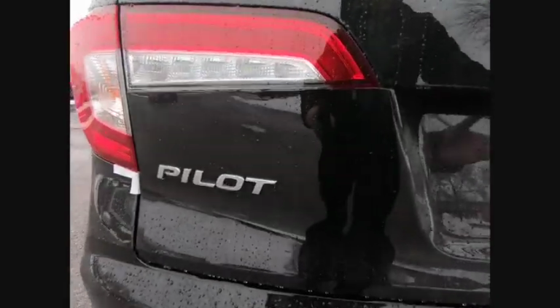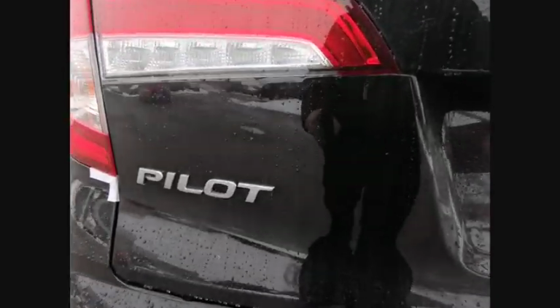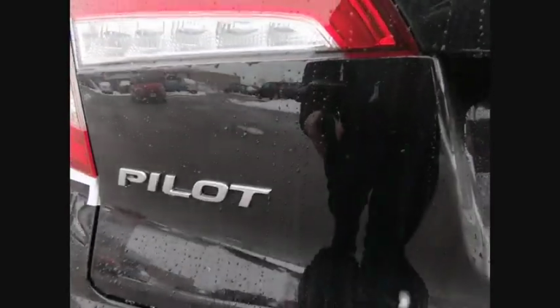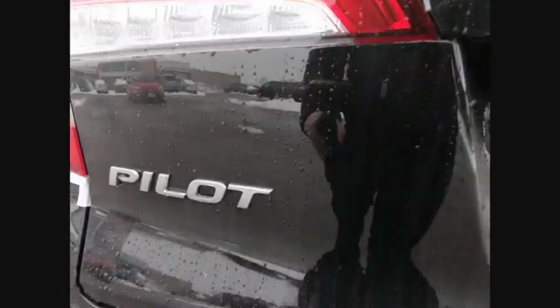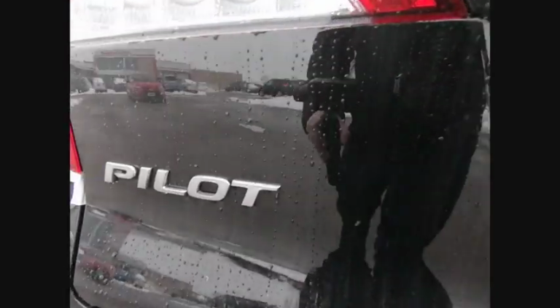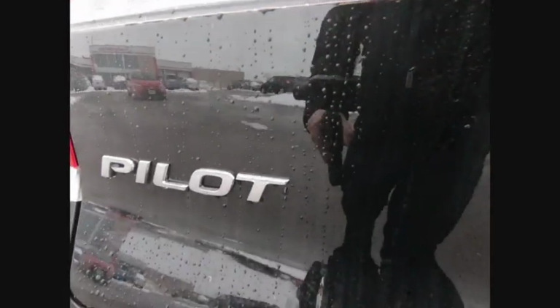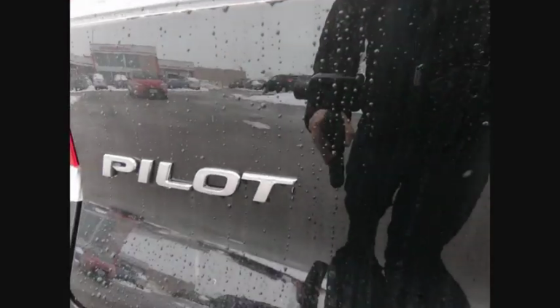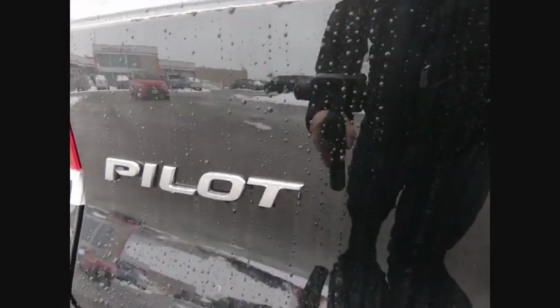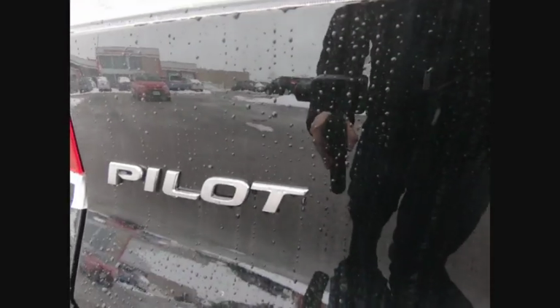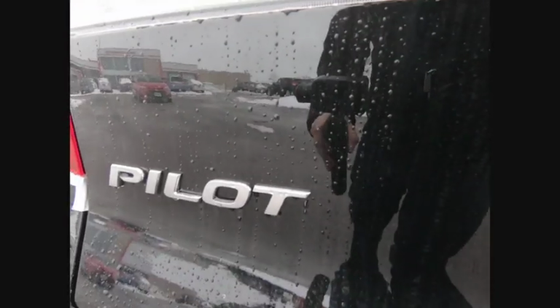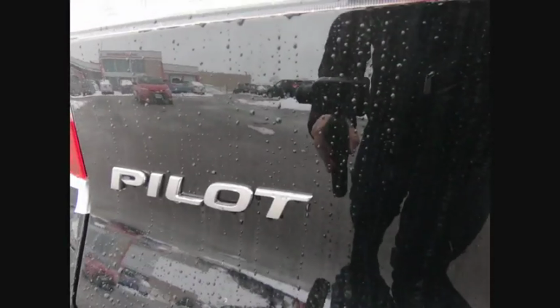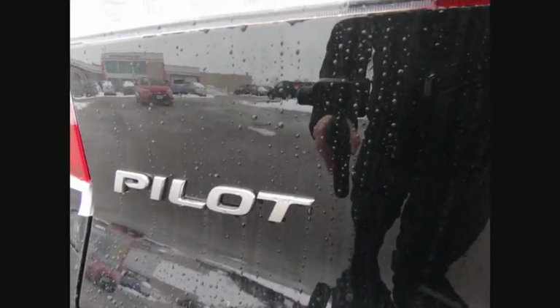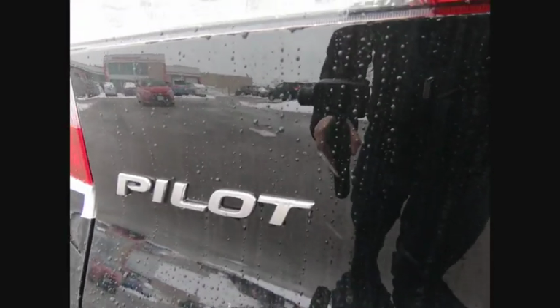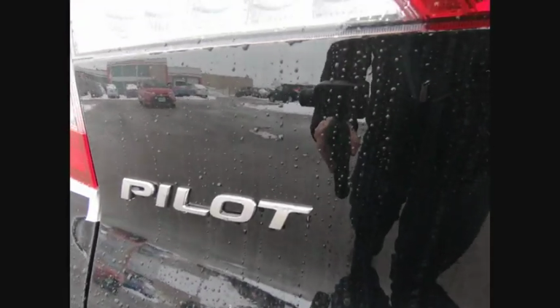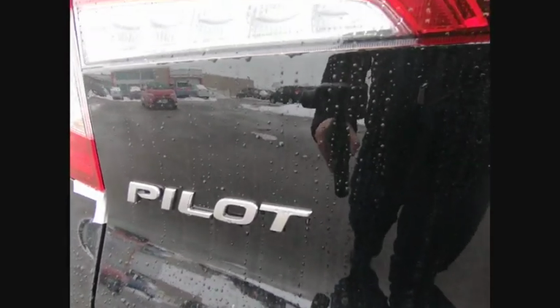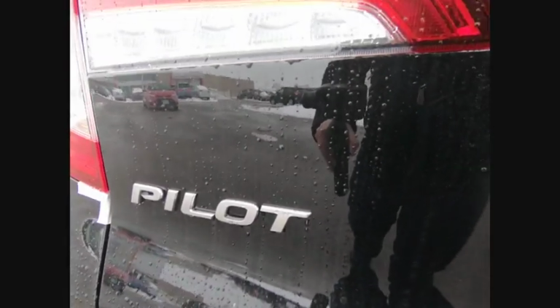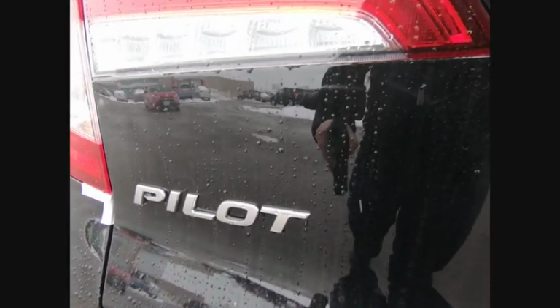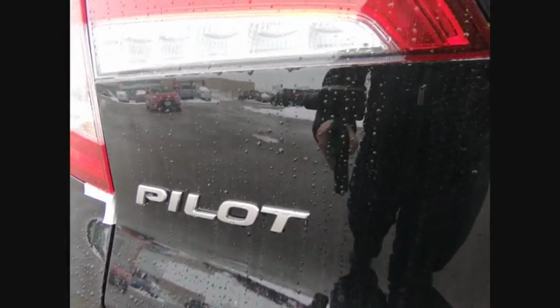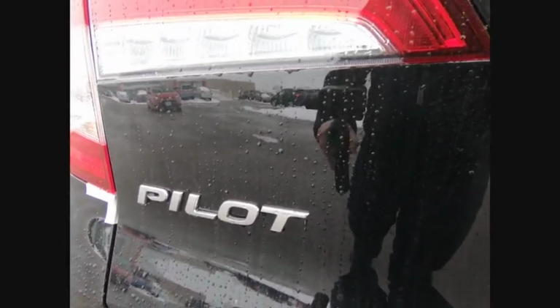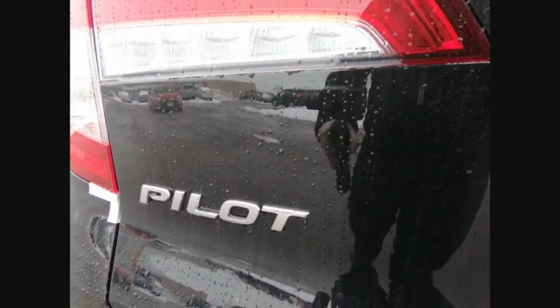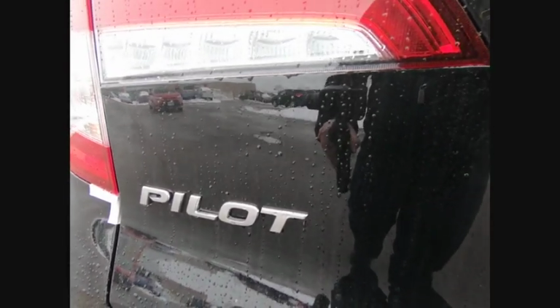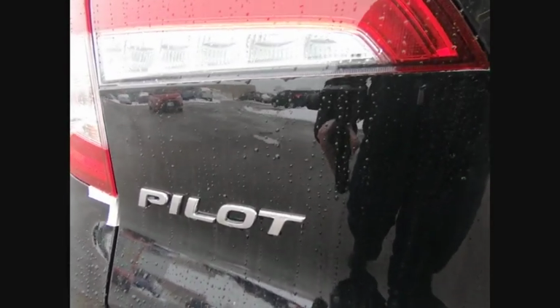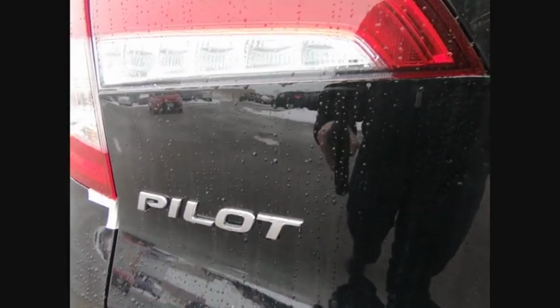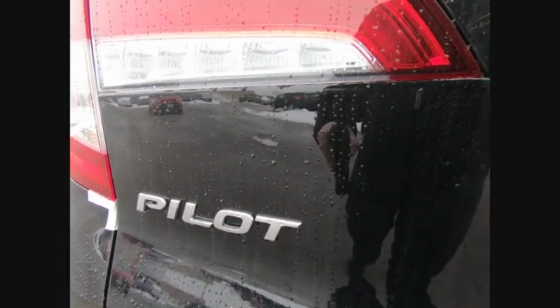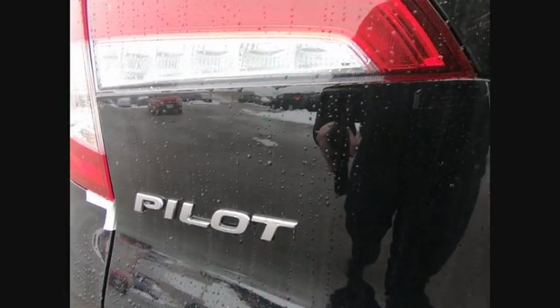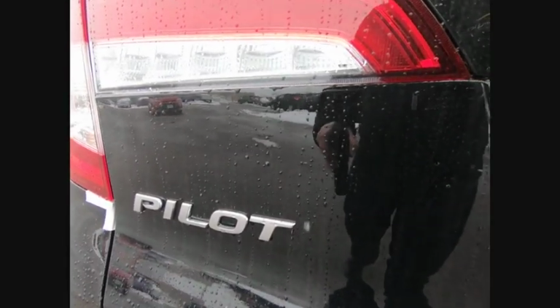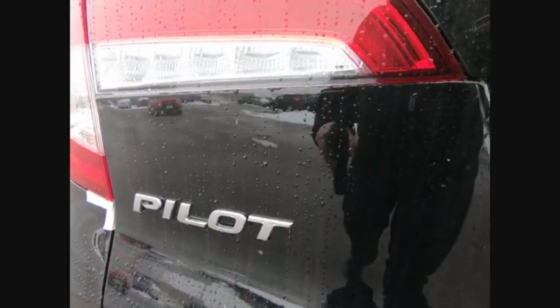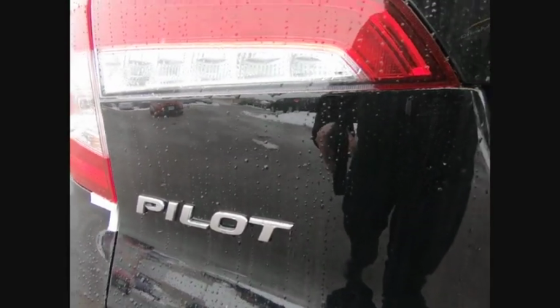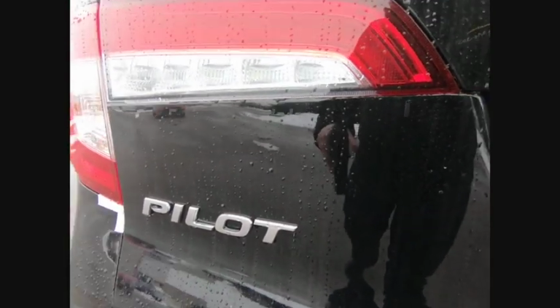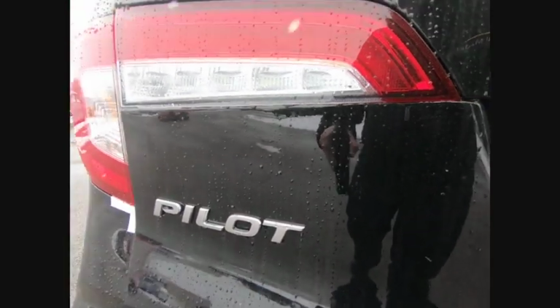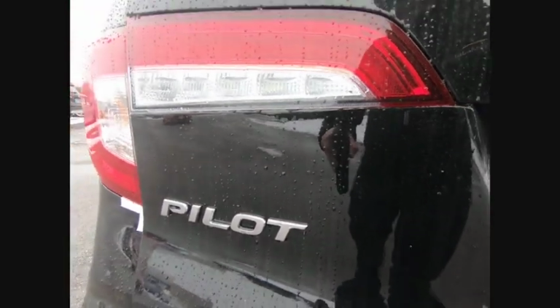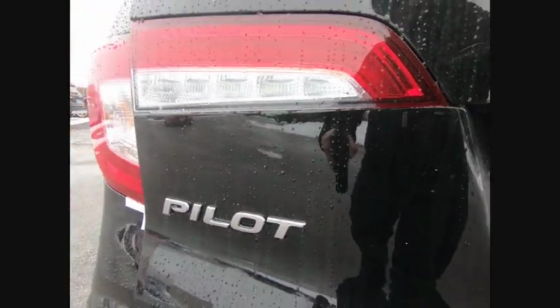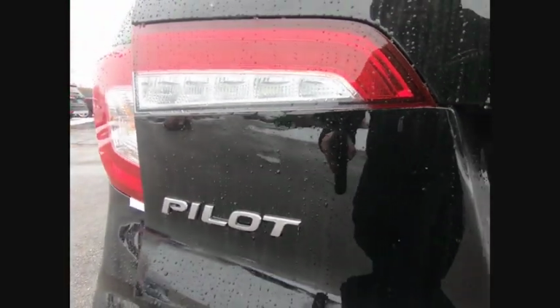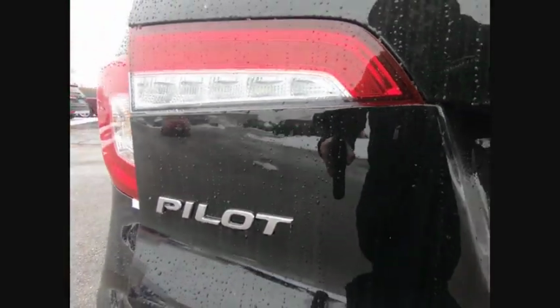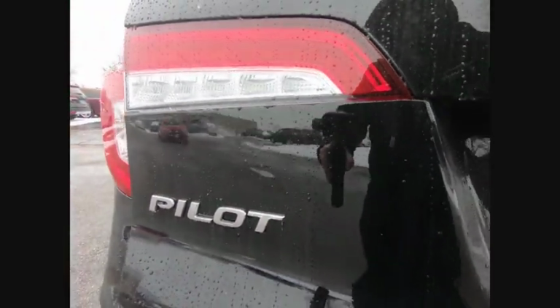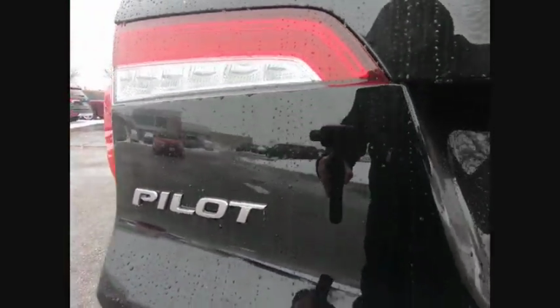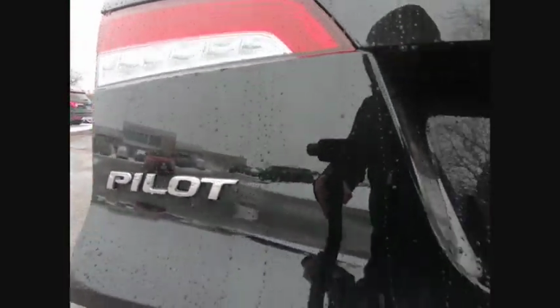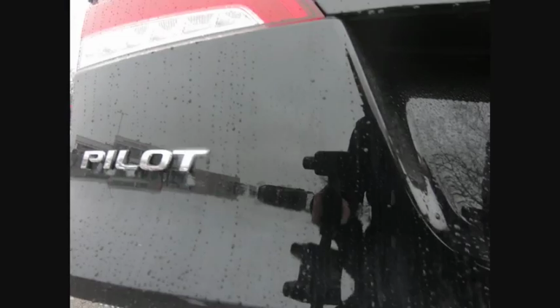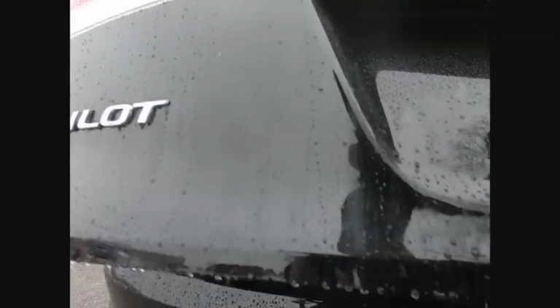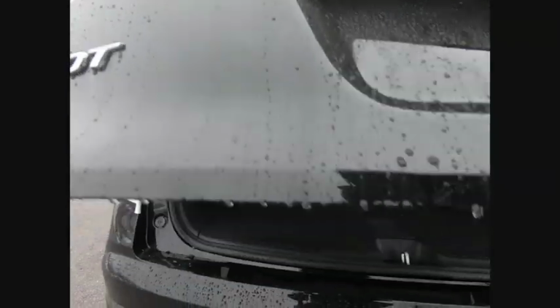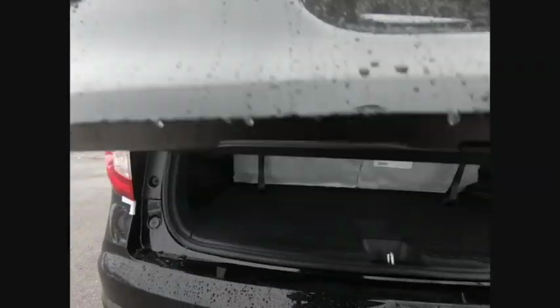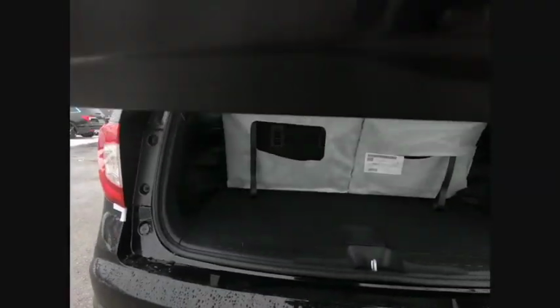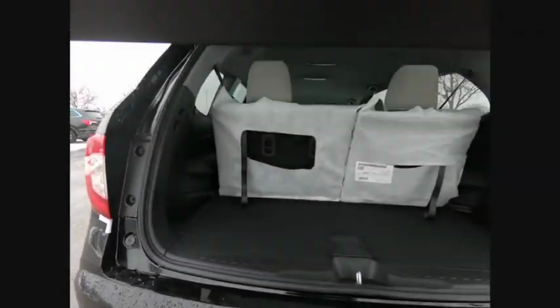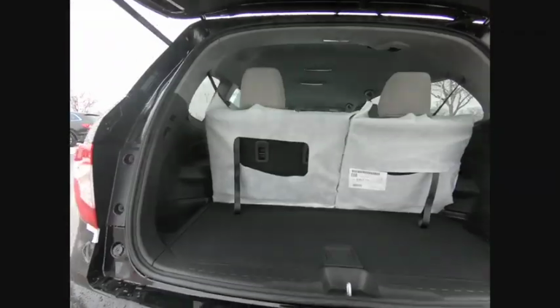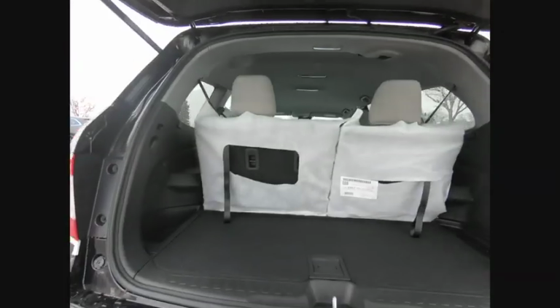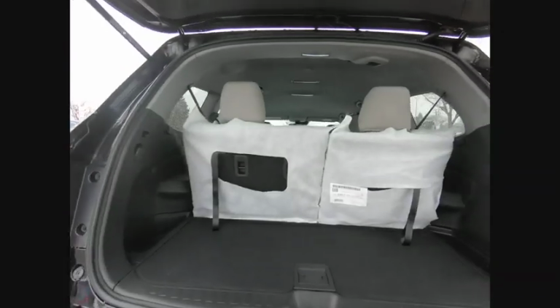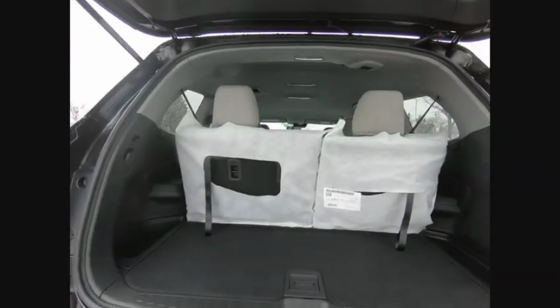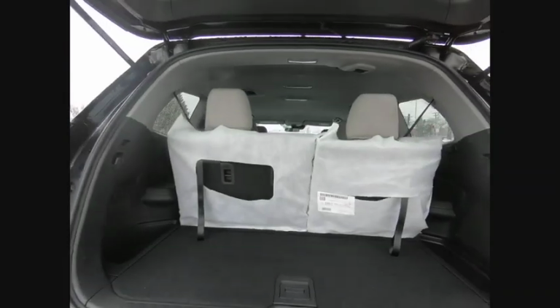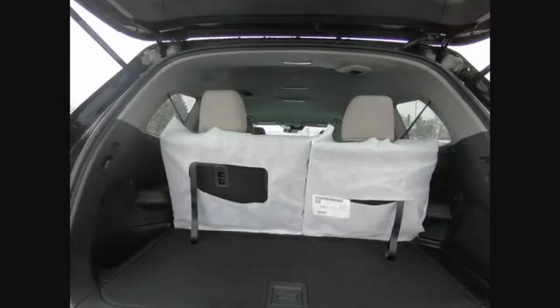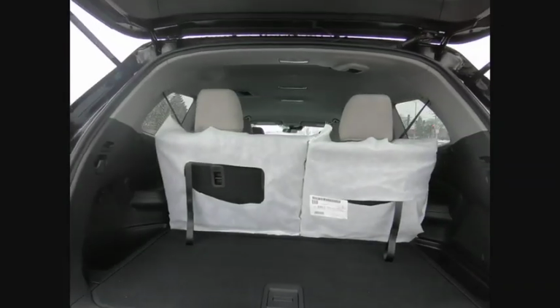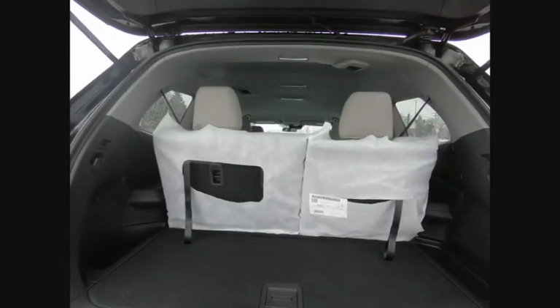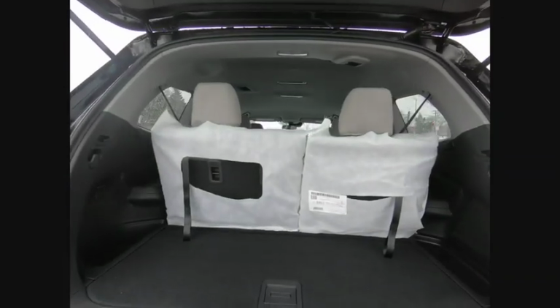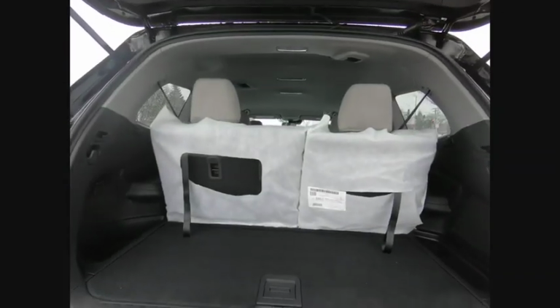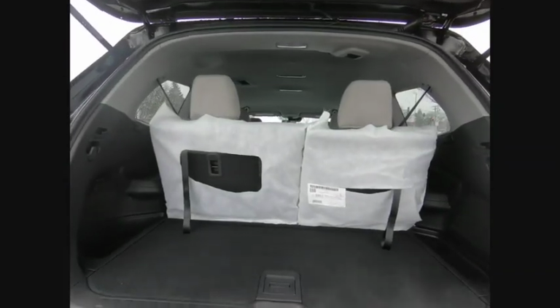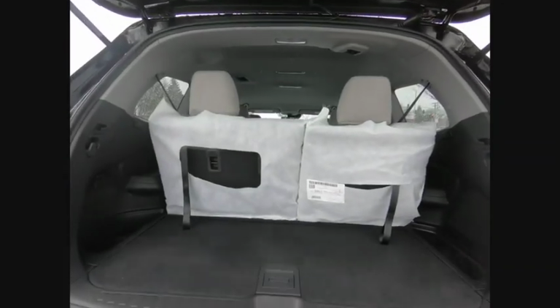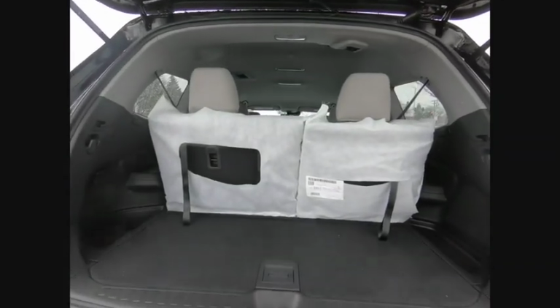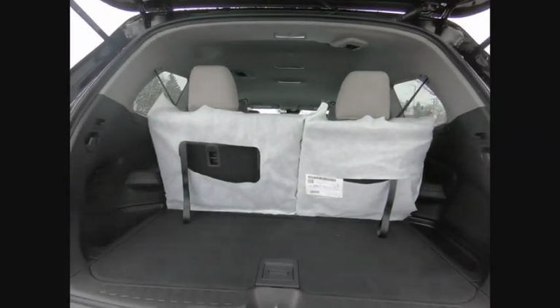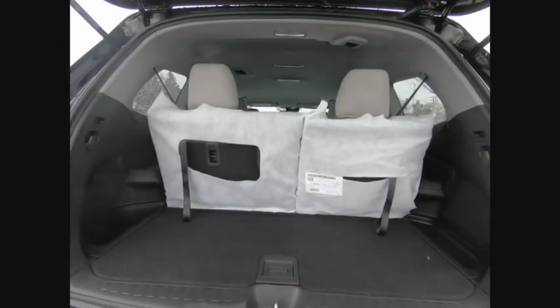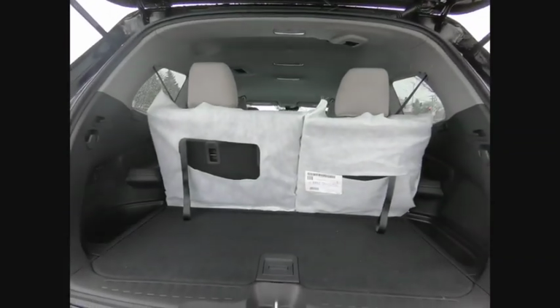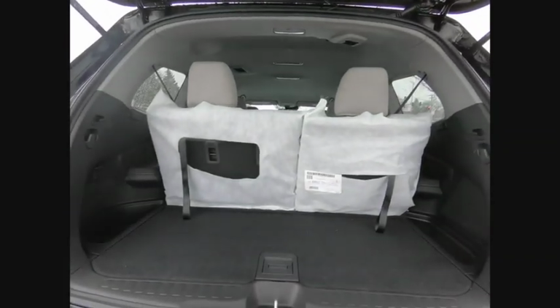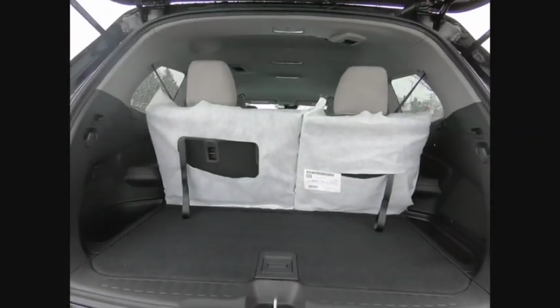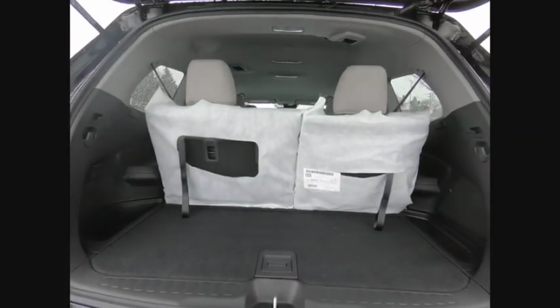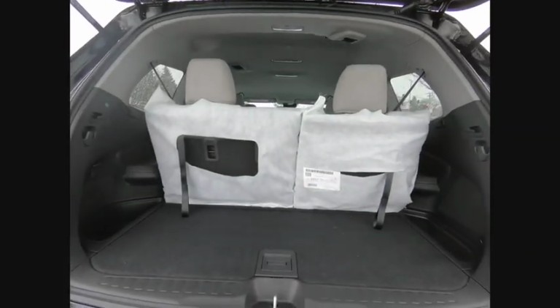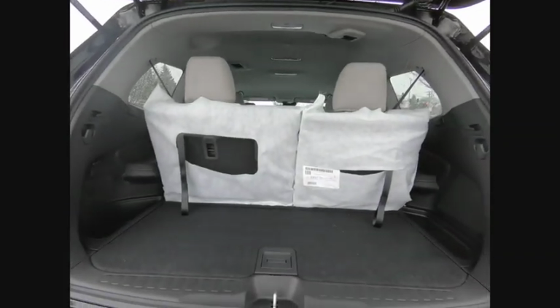Remote keyless entry, fog lights, four-wheel disc brakes, speed control, rear window defroster, rear window wiper.